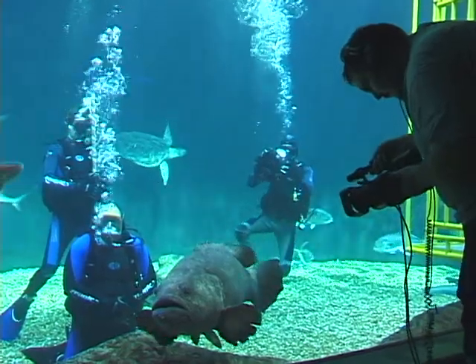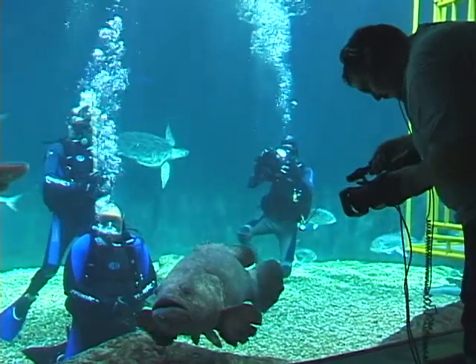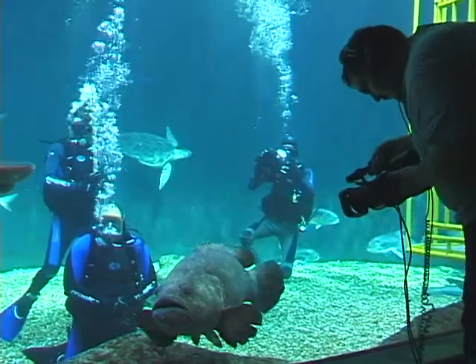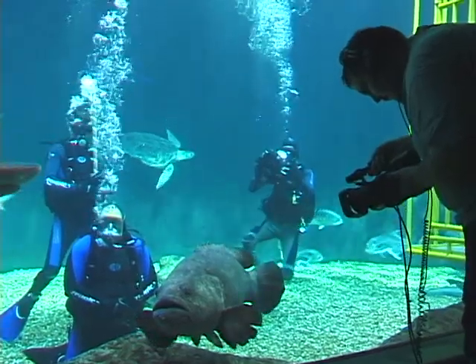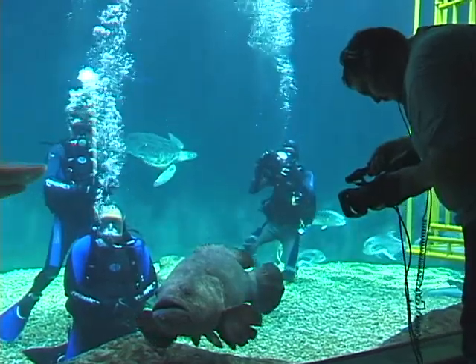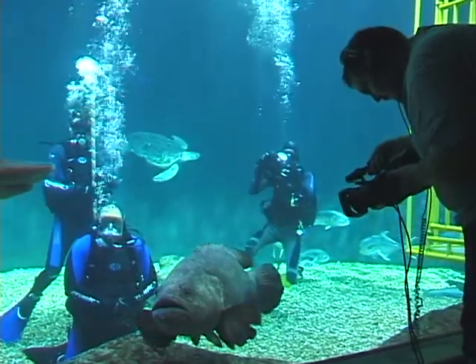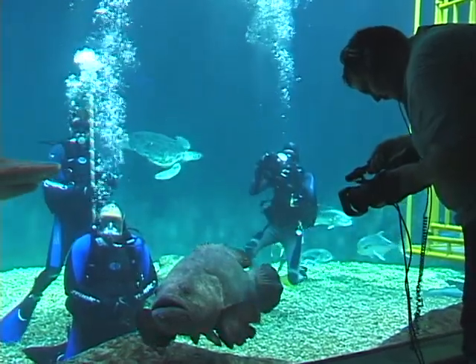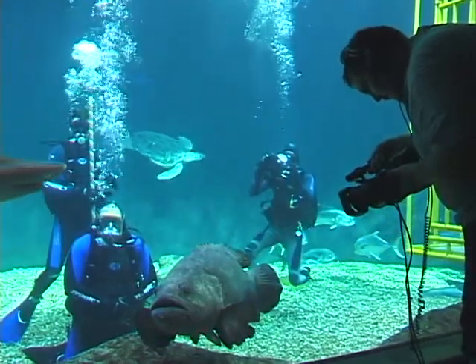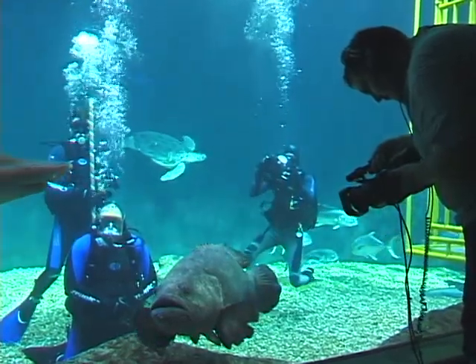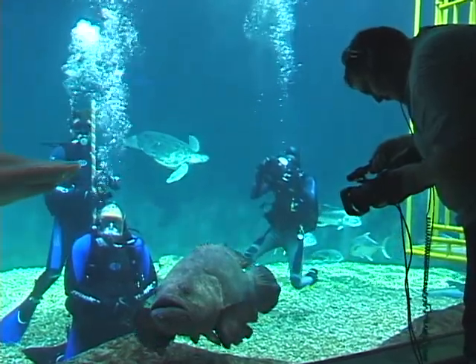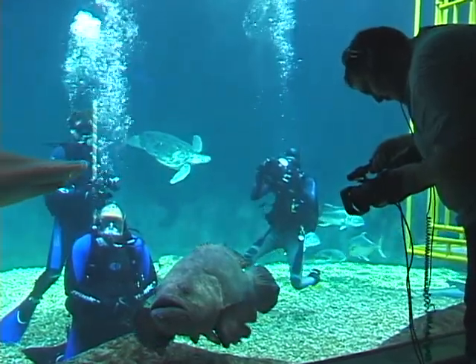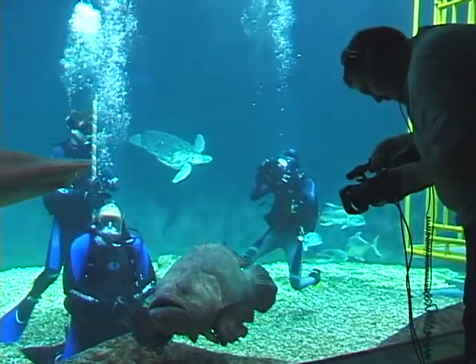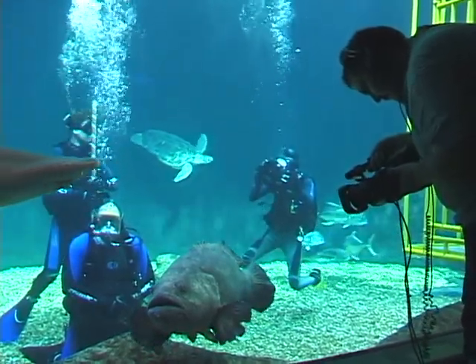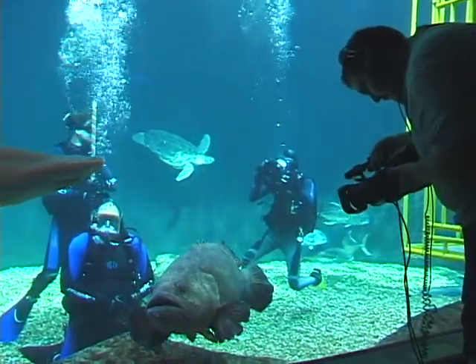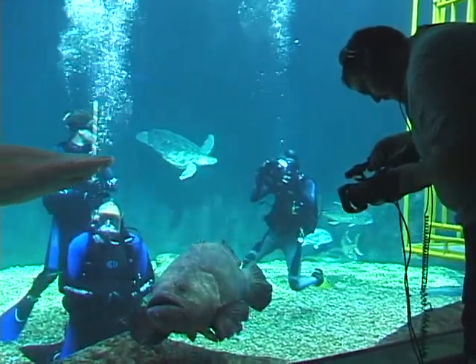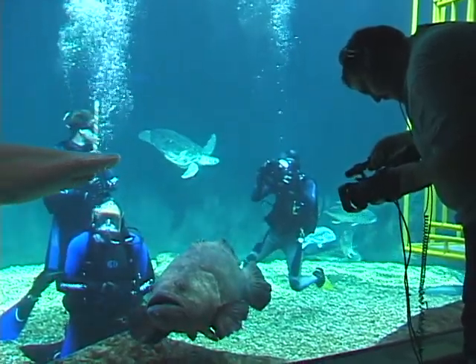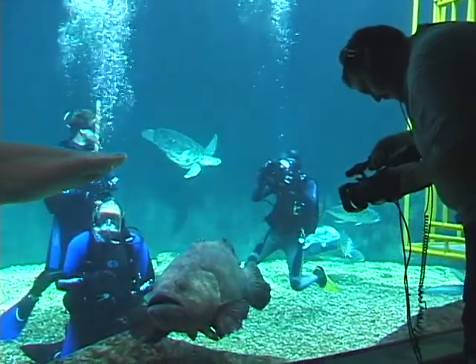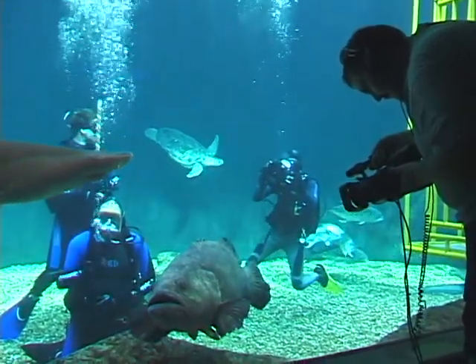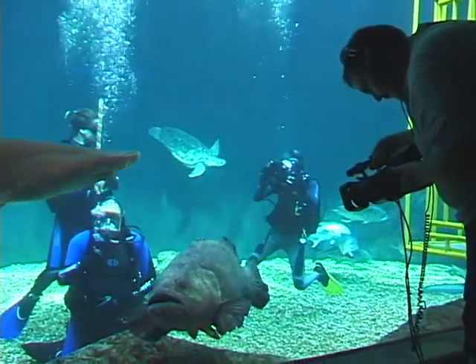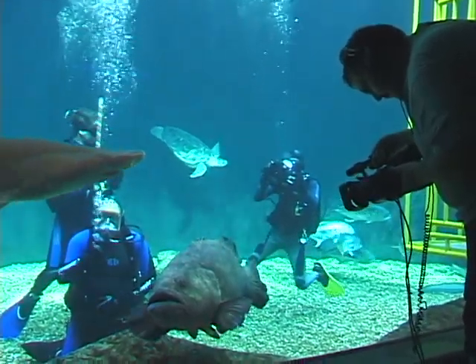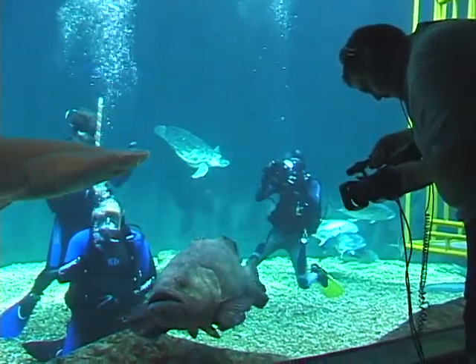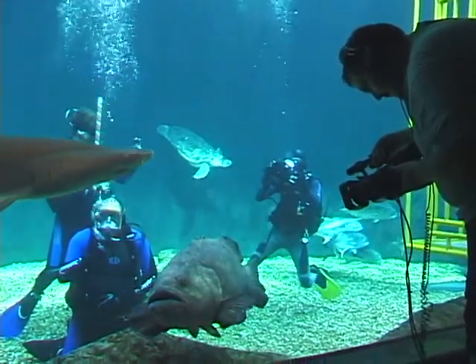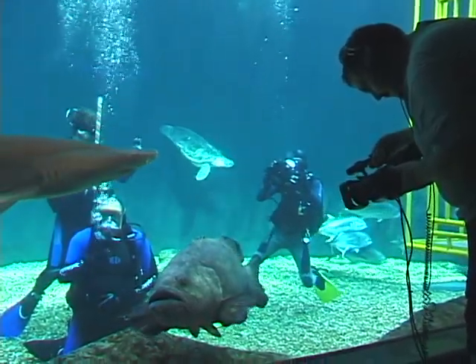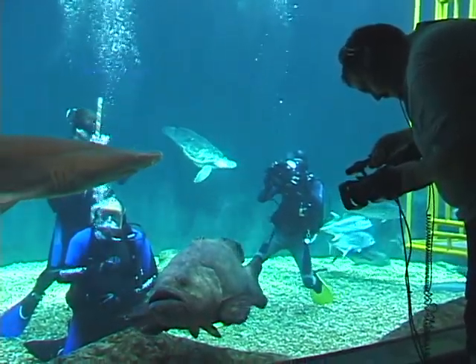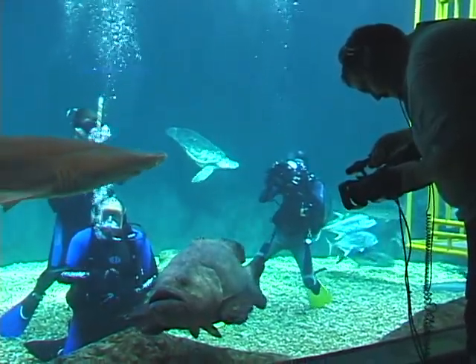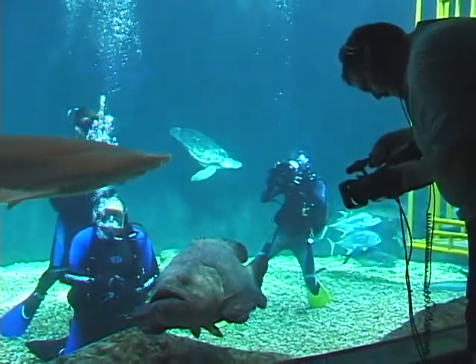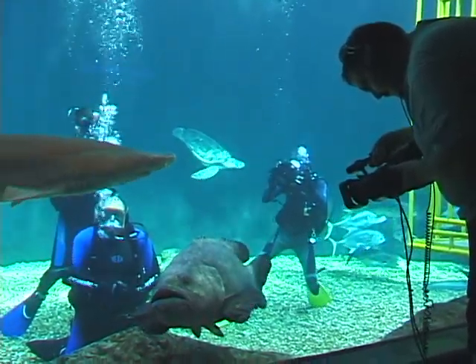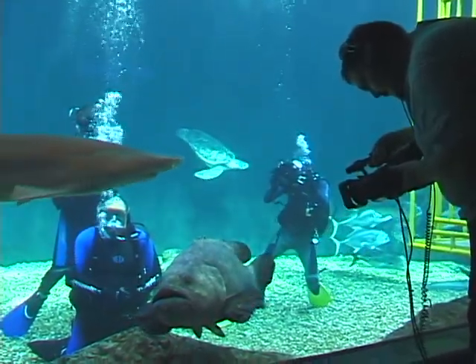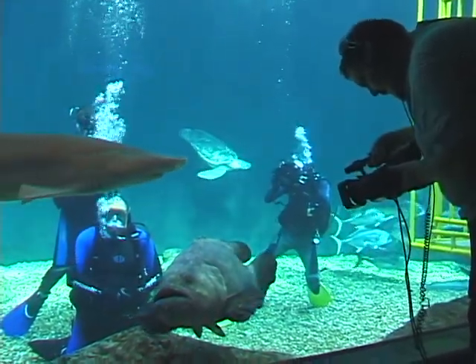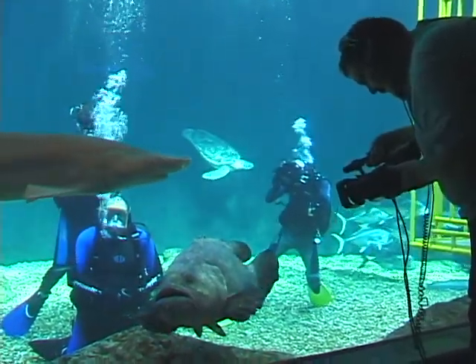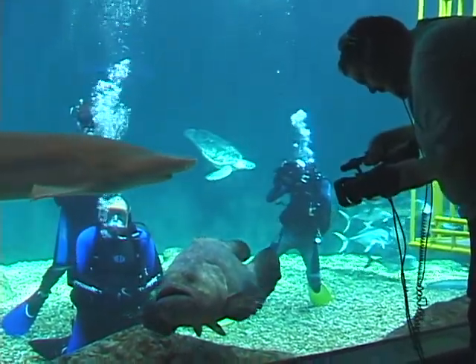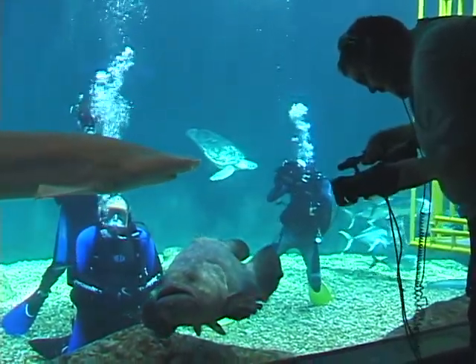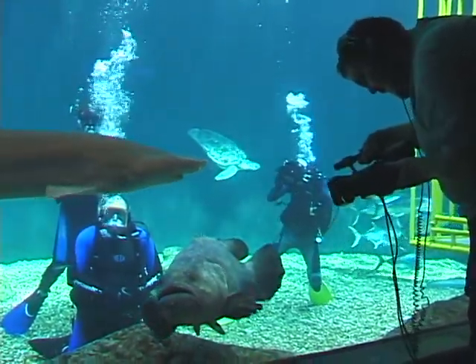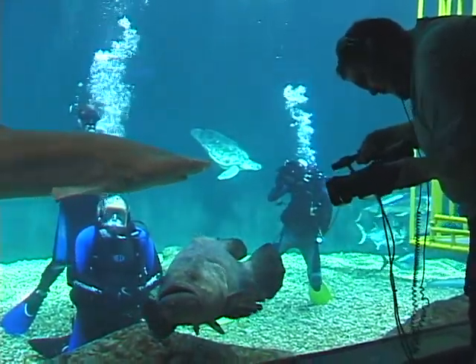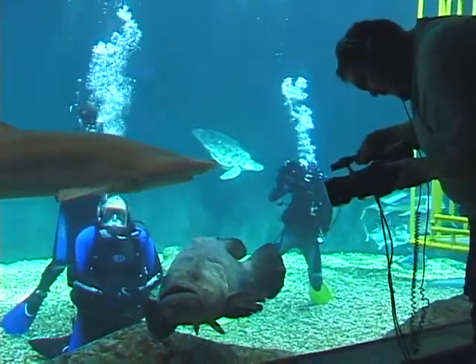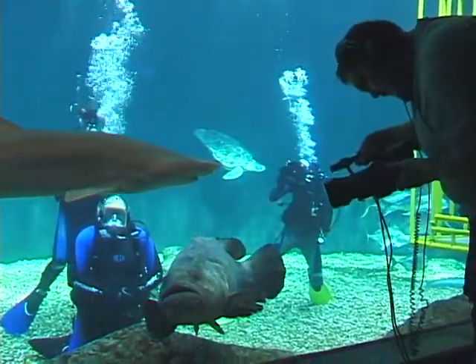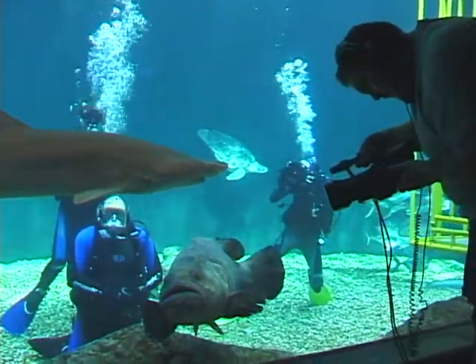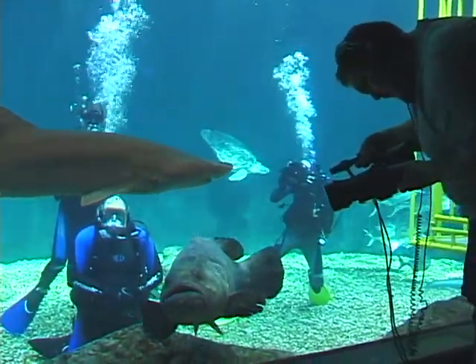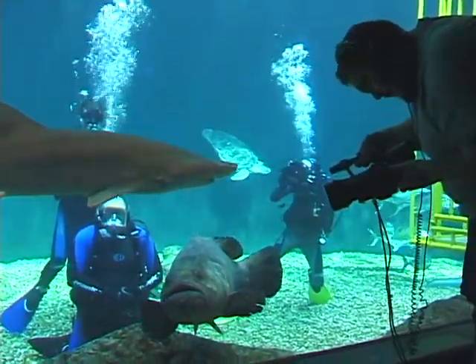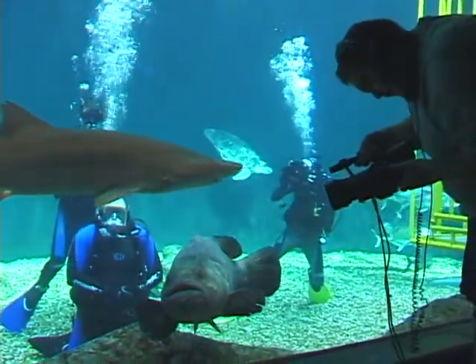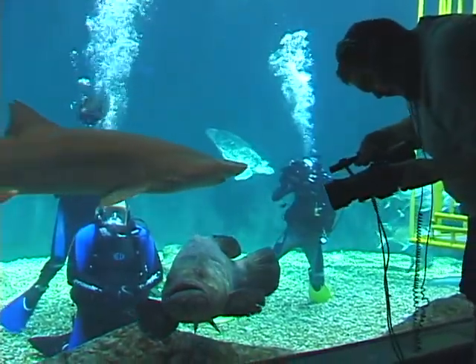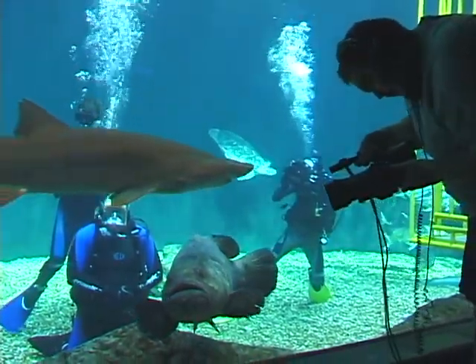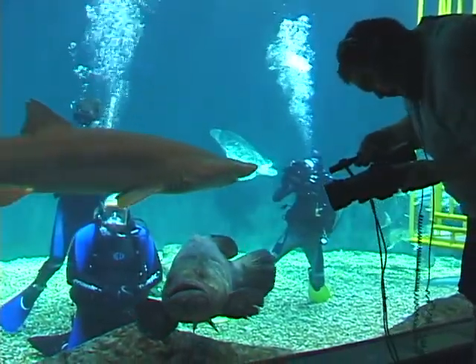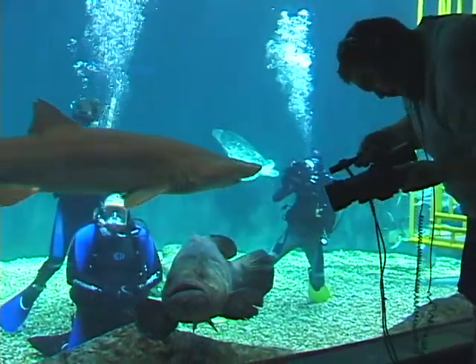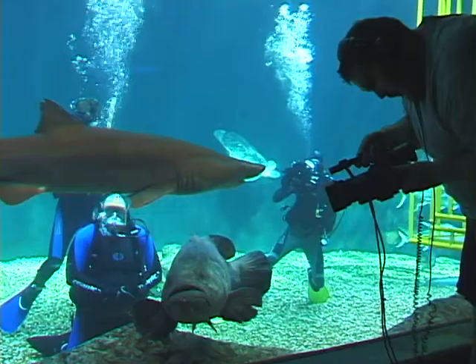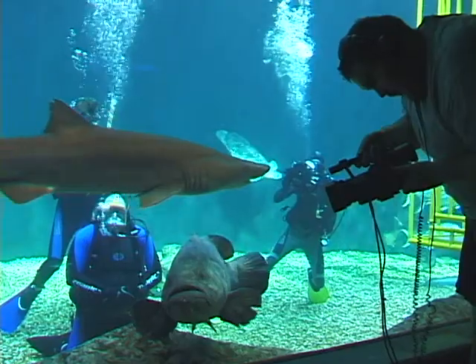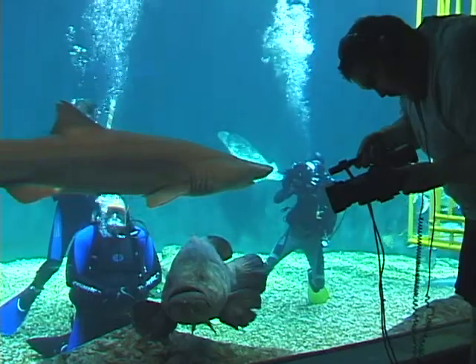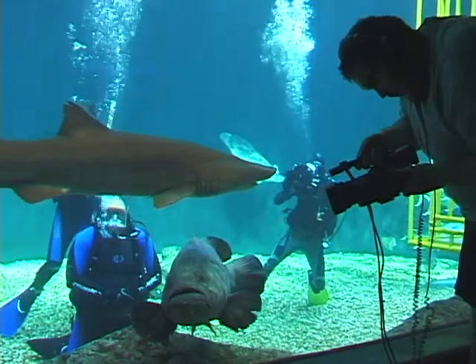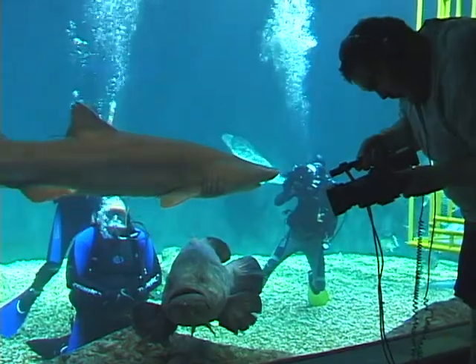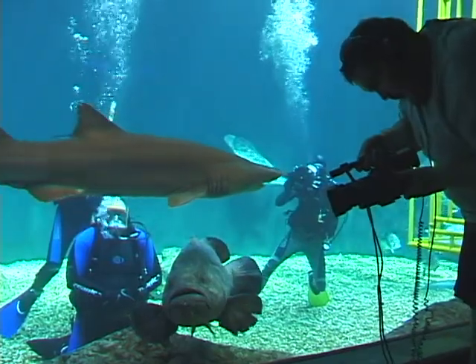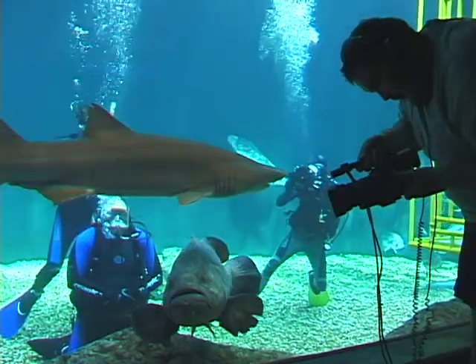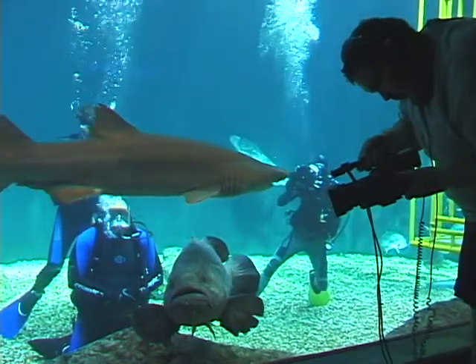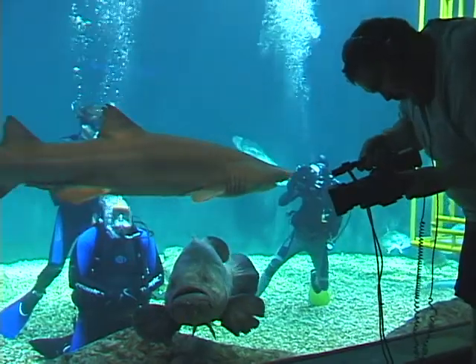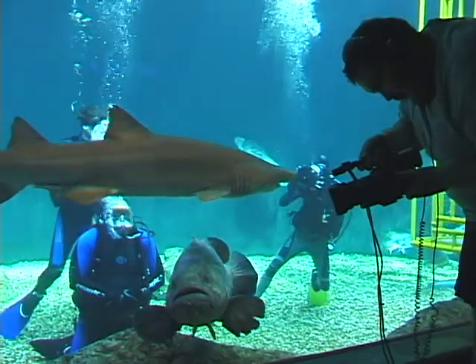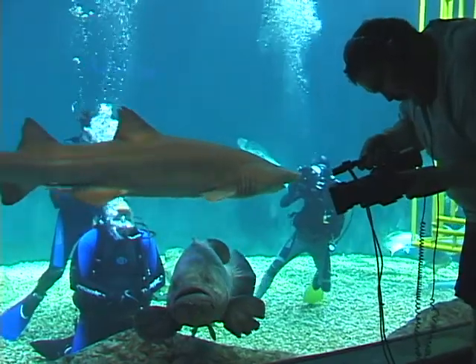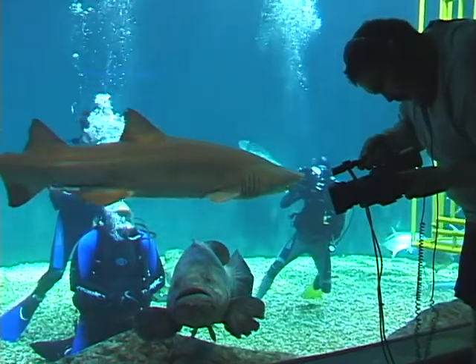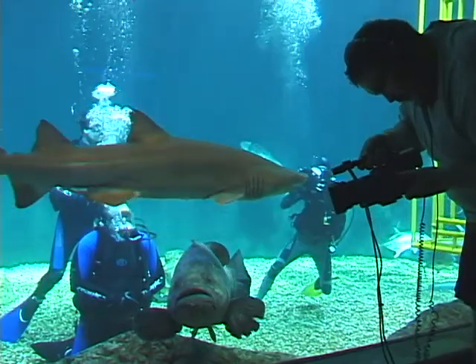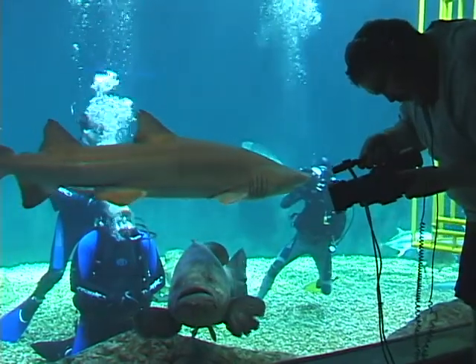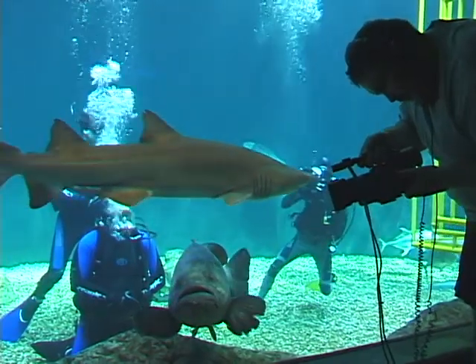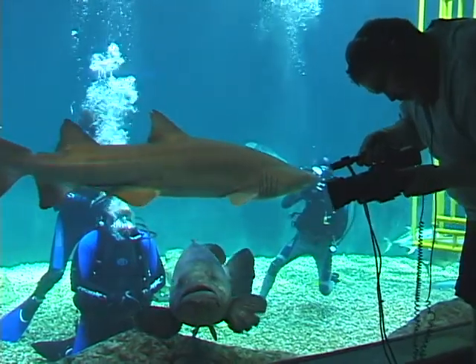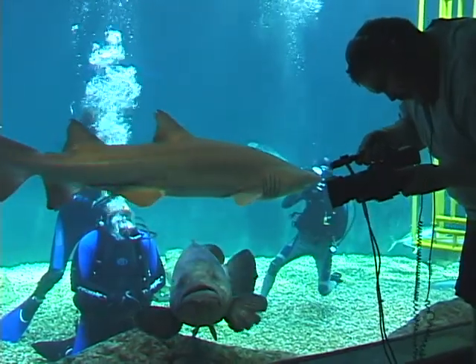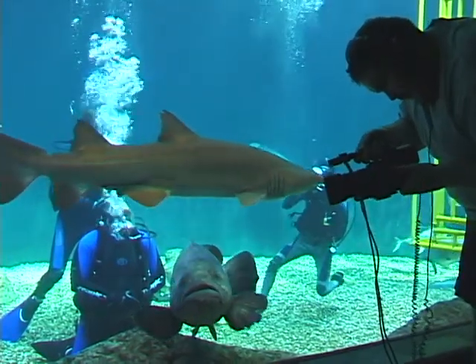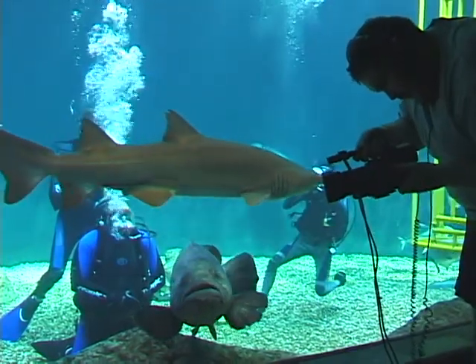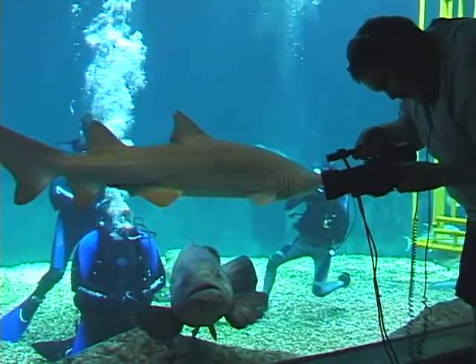You can tell that the tiger shark's checking you out. It's not because he's hungry. Now that's good eating.